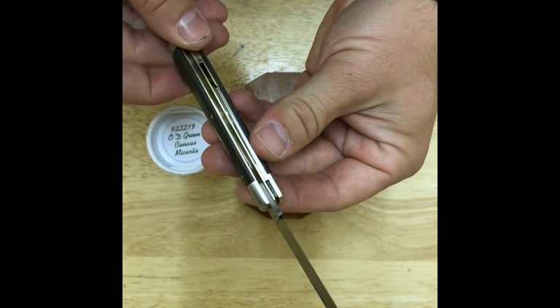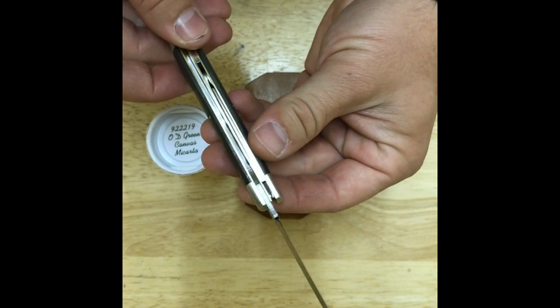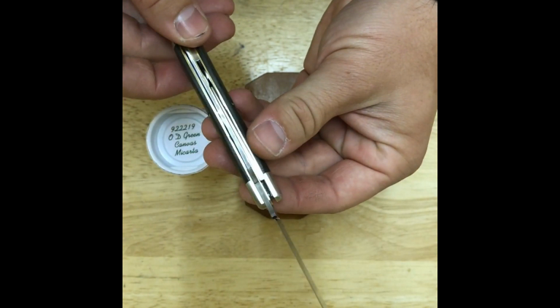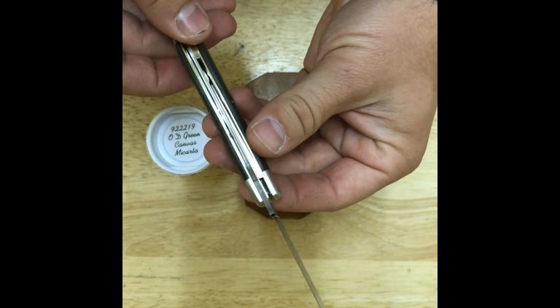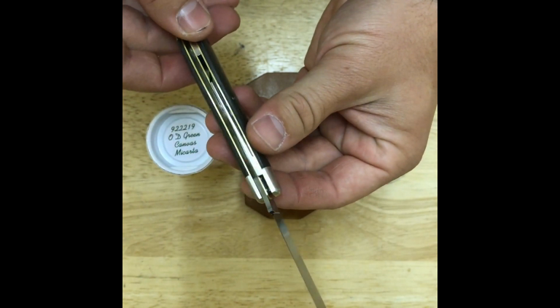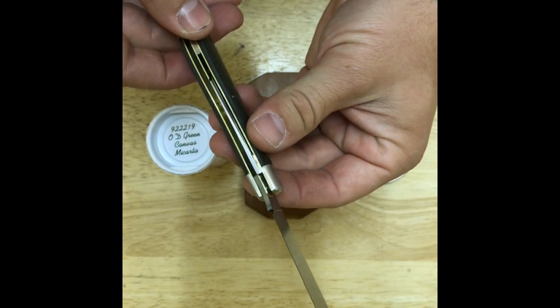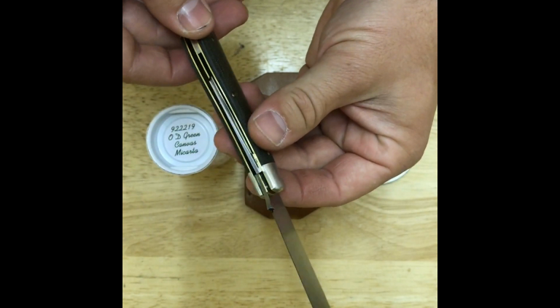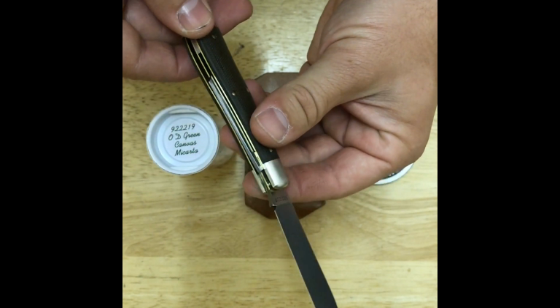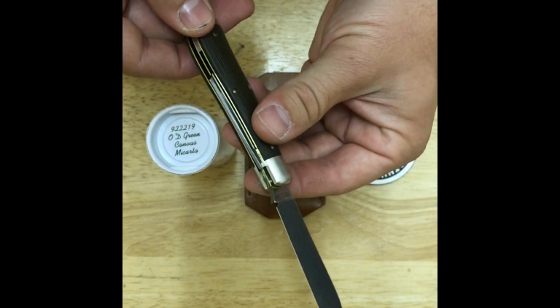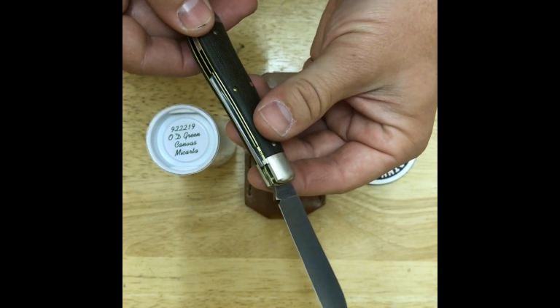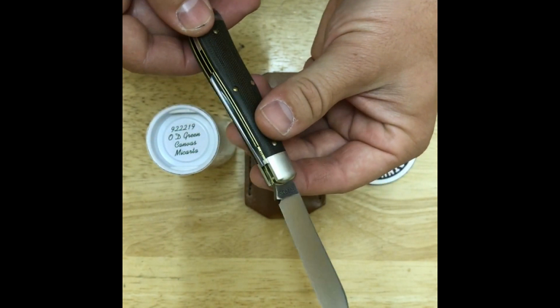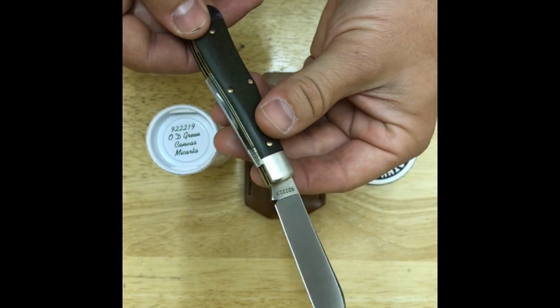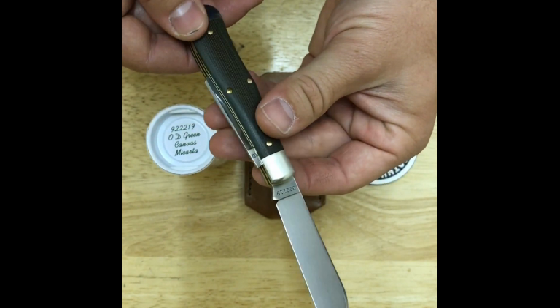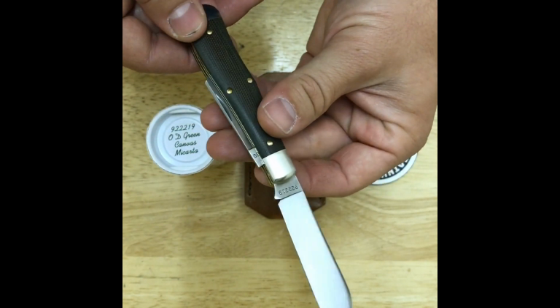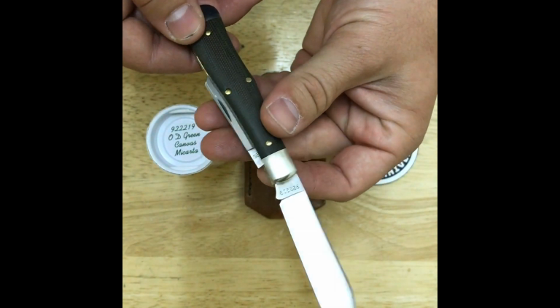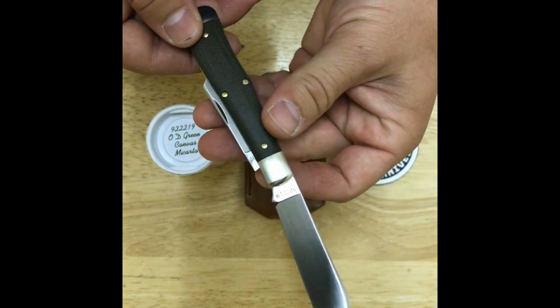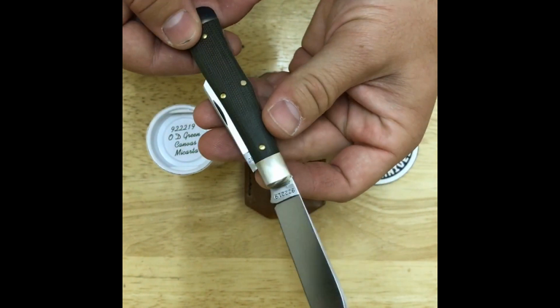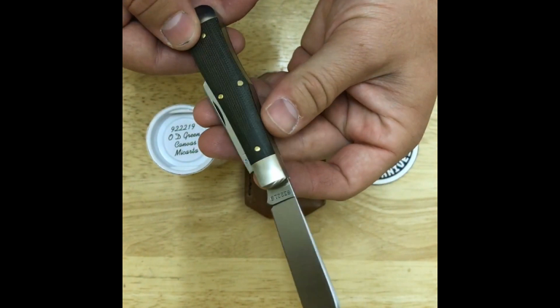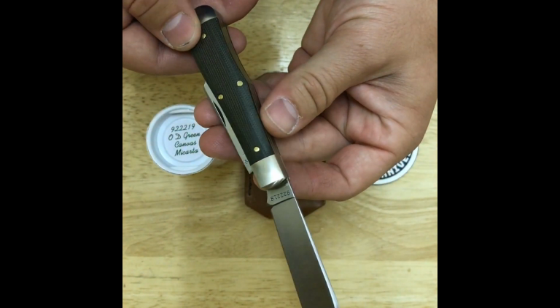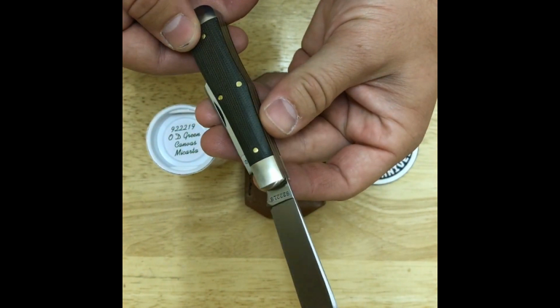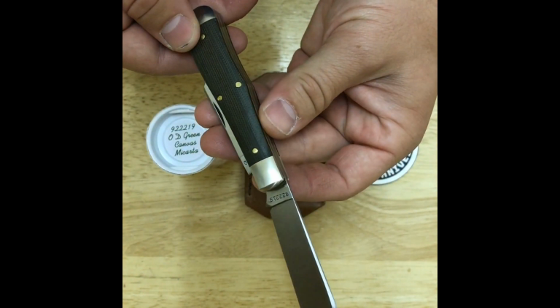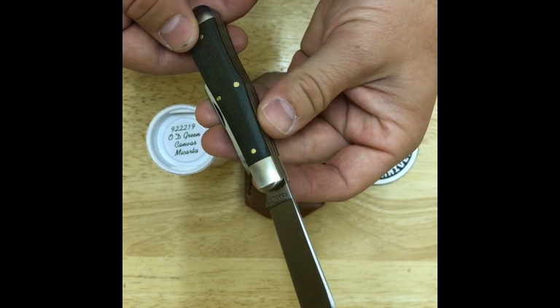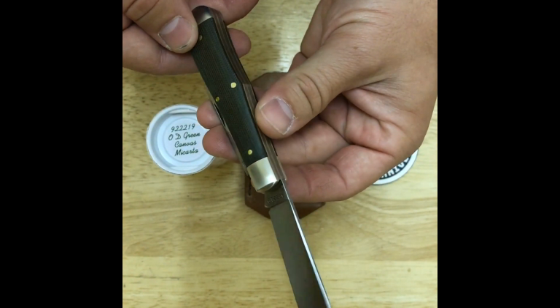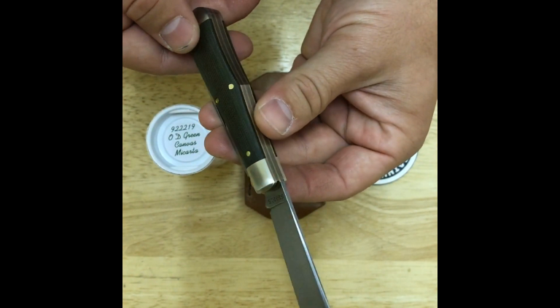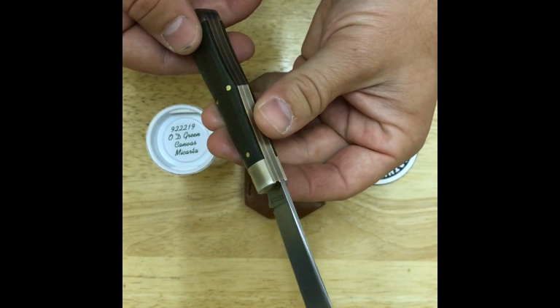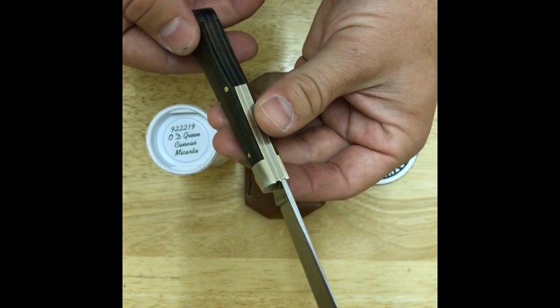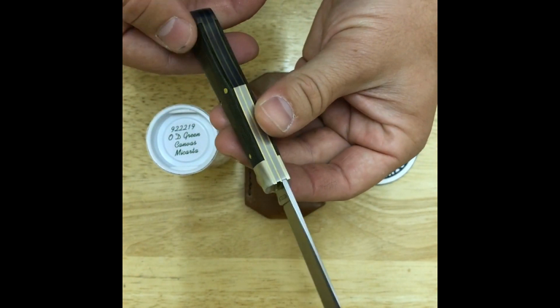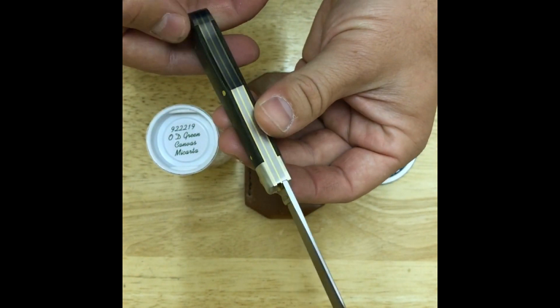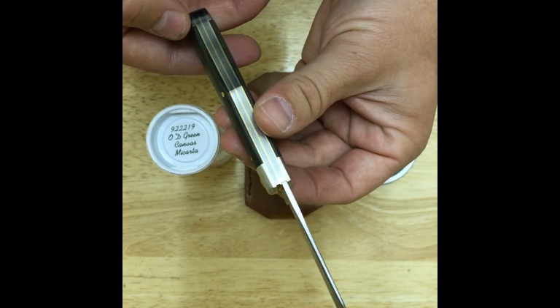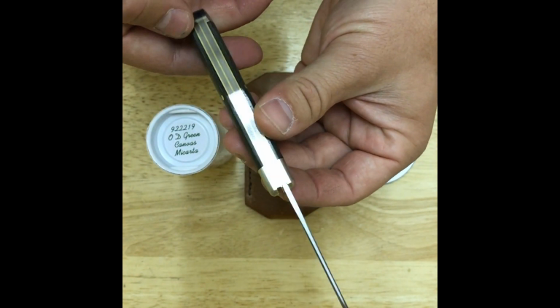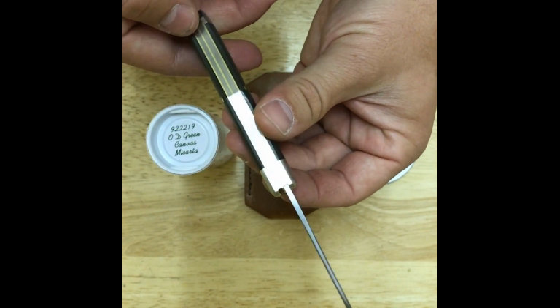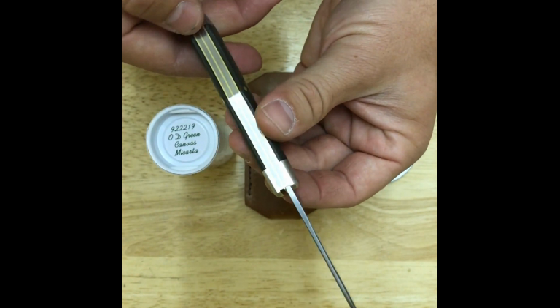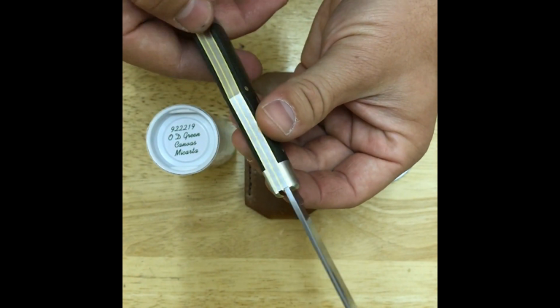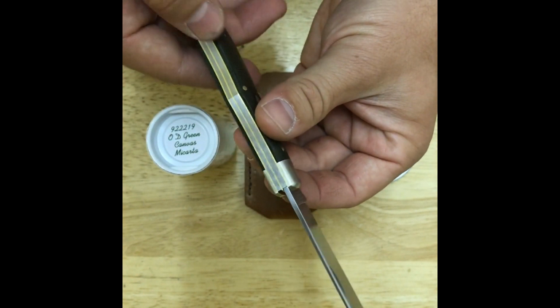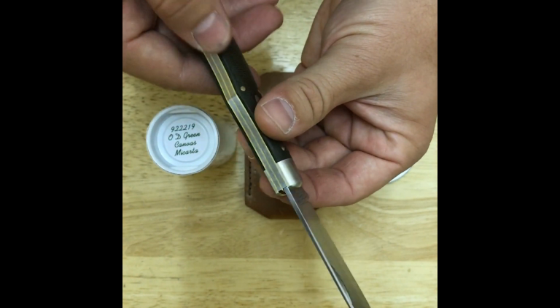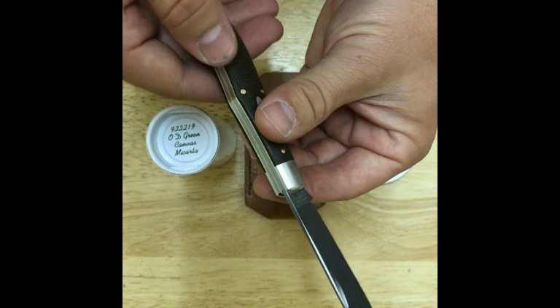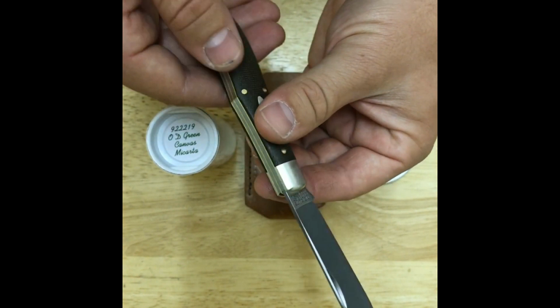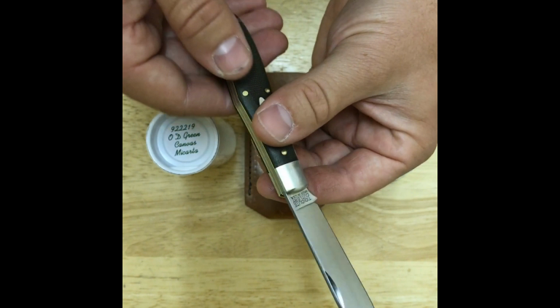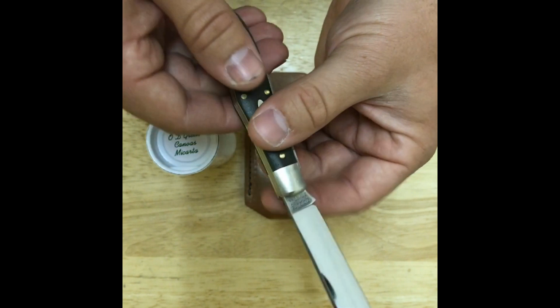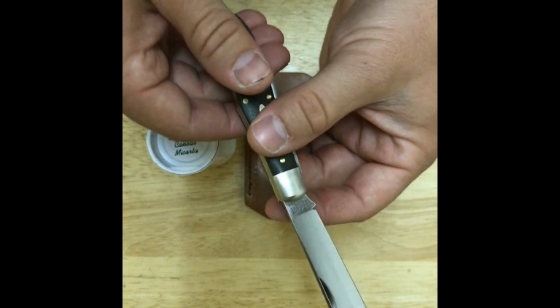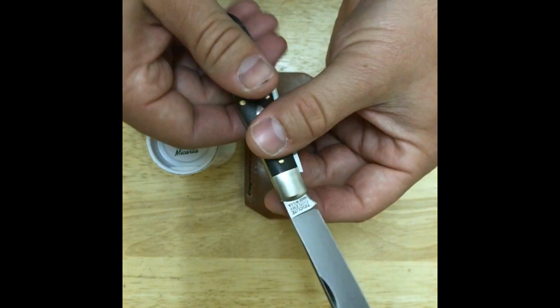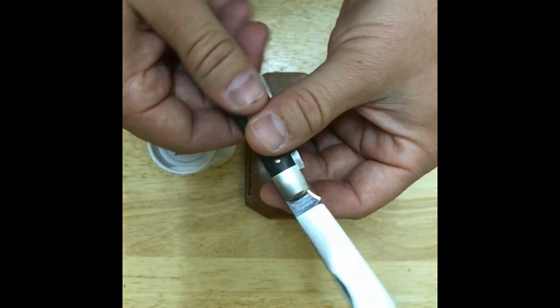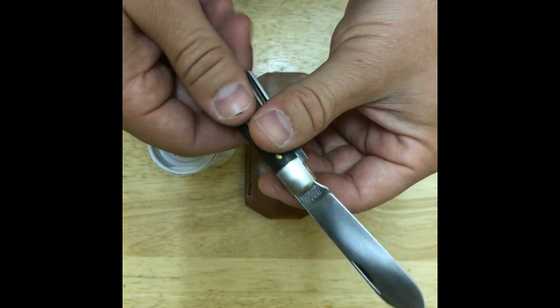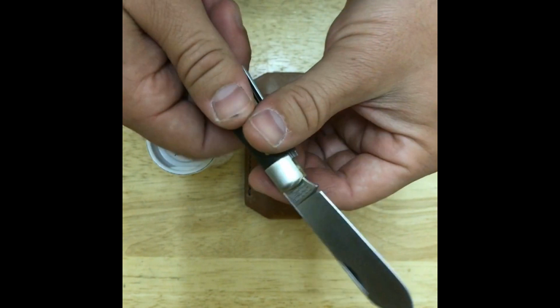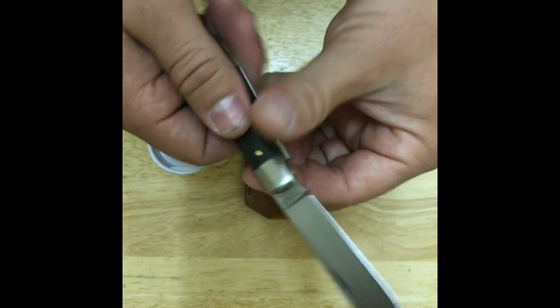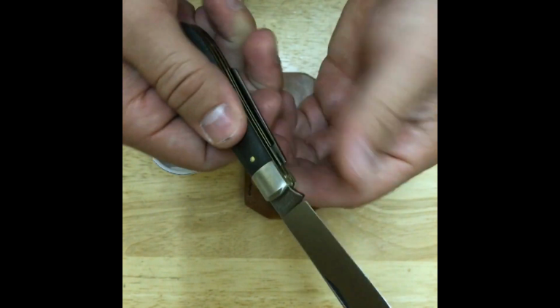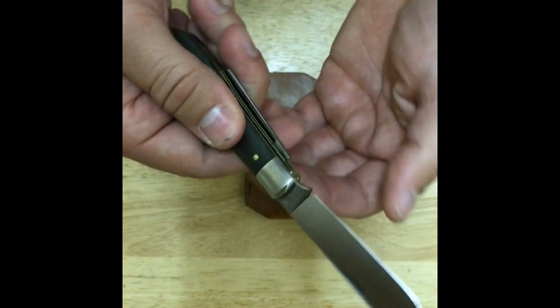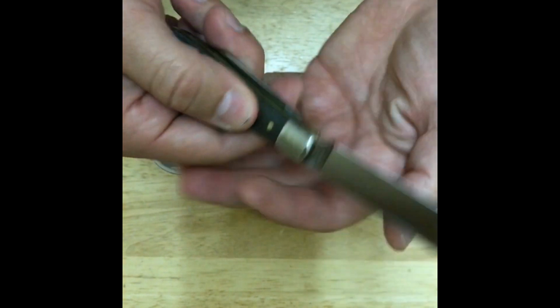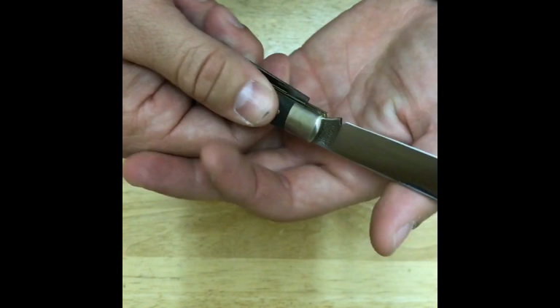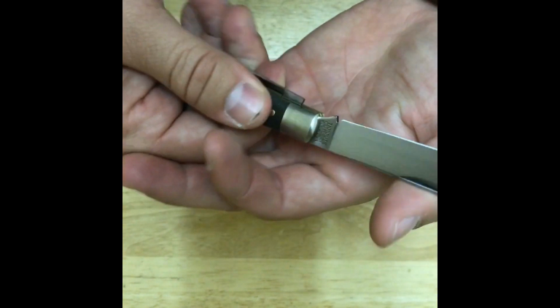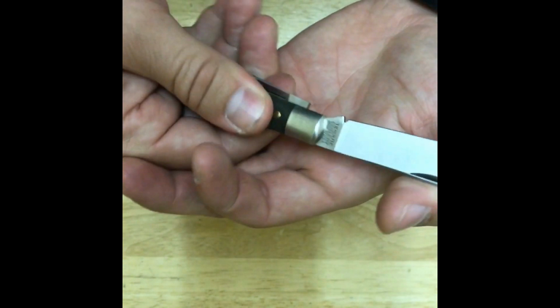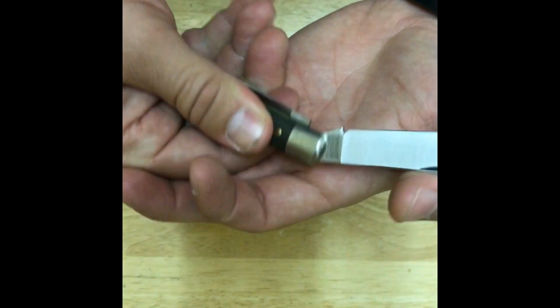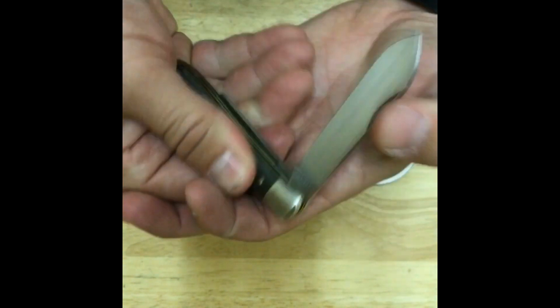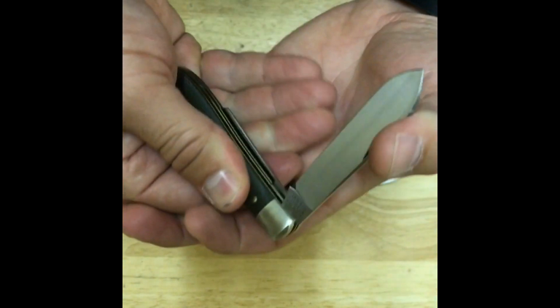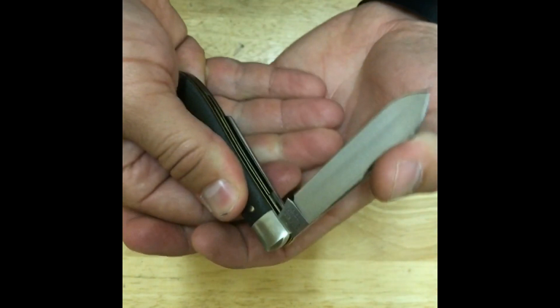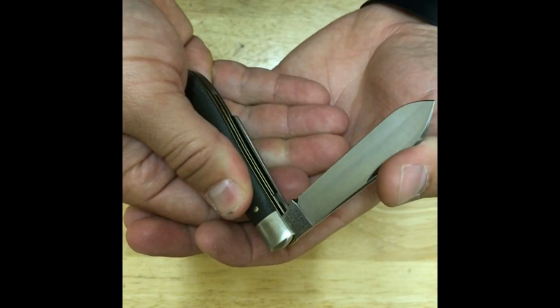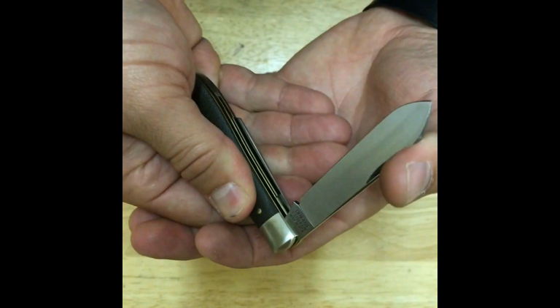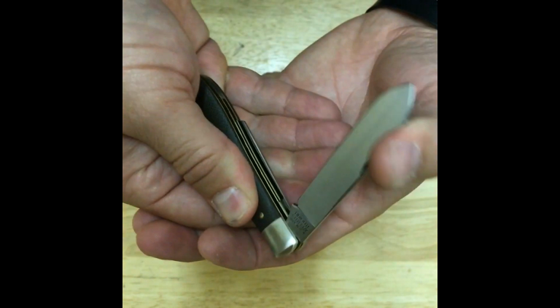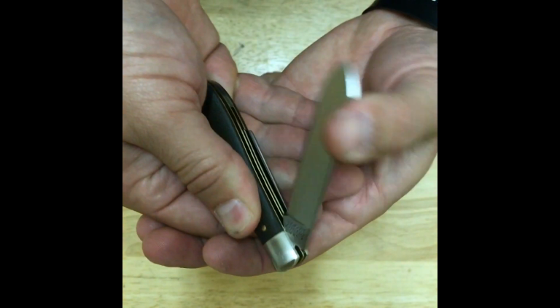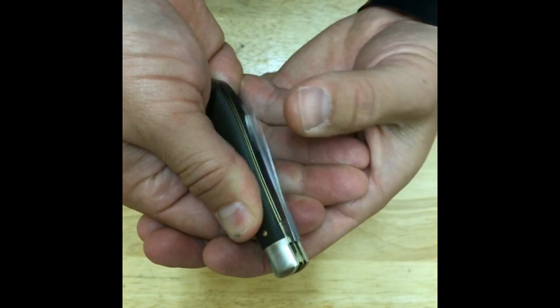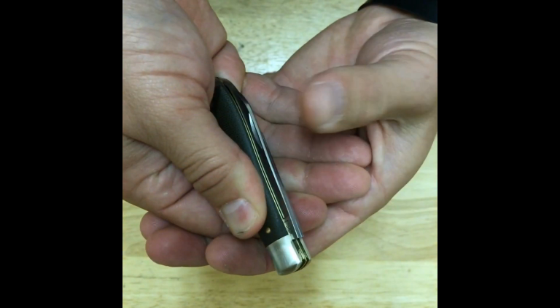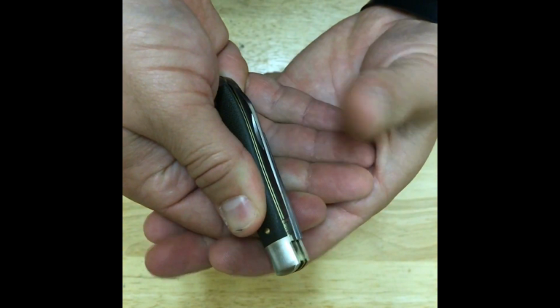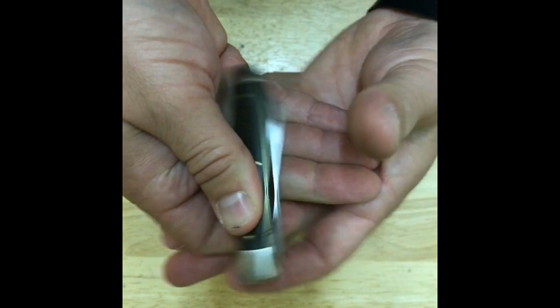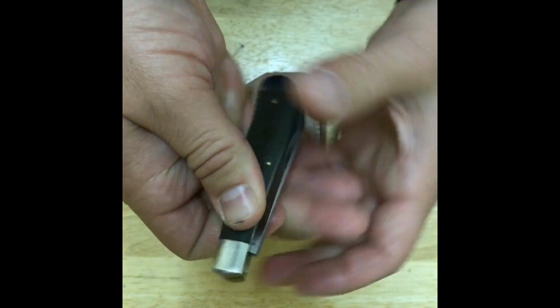Both blades have regular pulls with a pull strength of 7 out of 10 for the main and 6 out of 10 for the secondary. Both blades do have half stops.